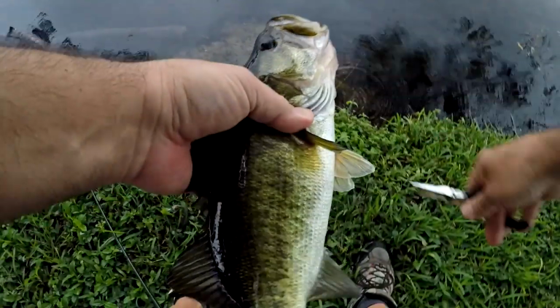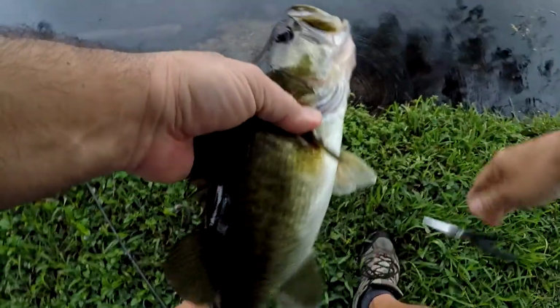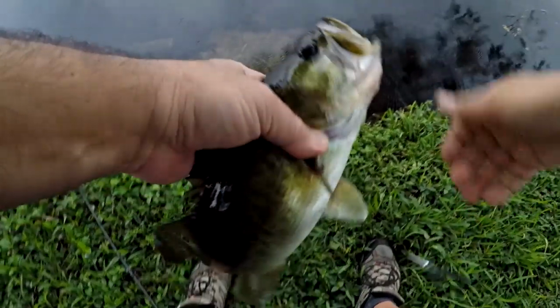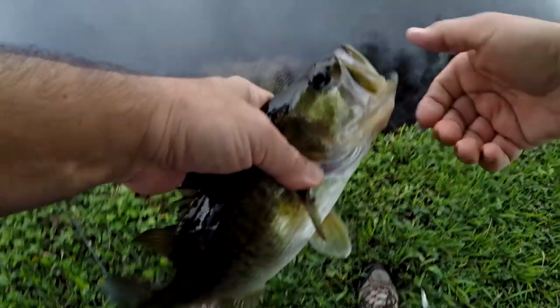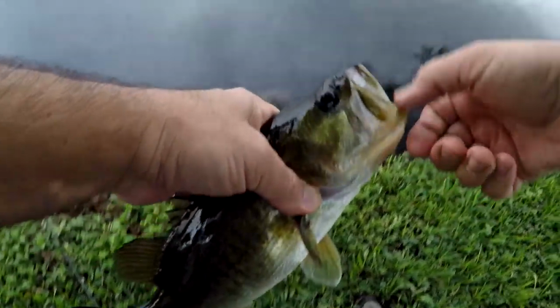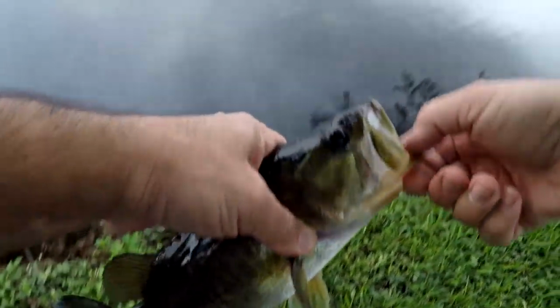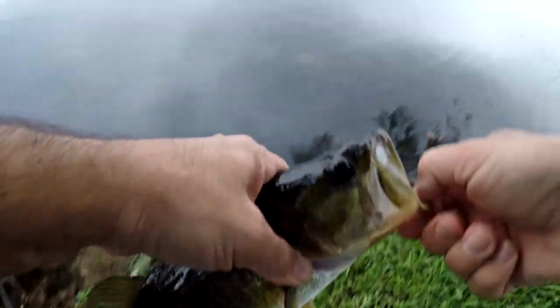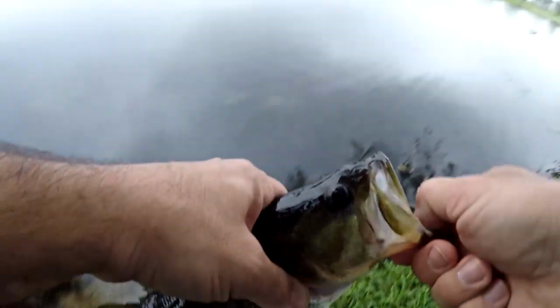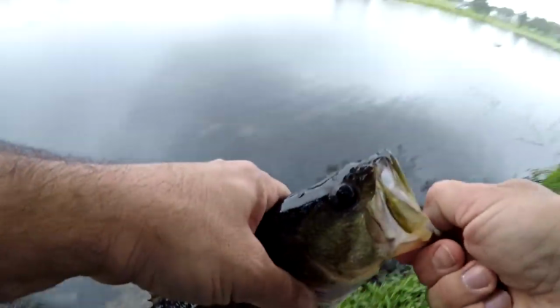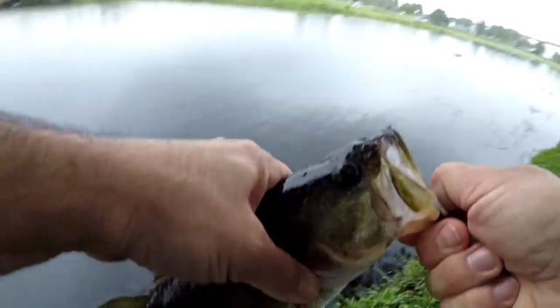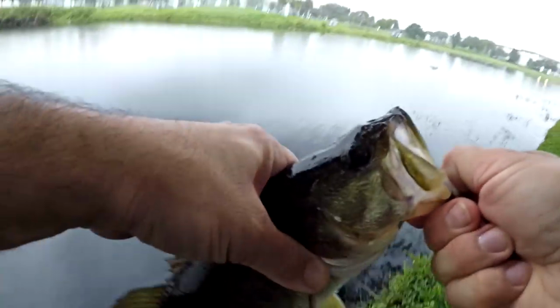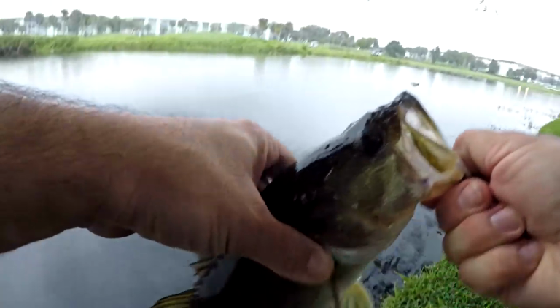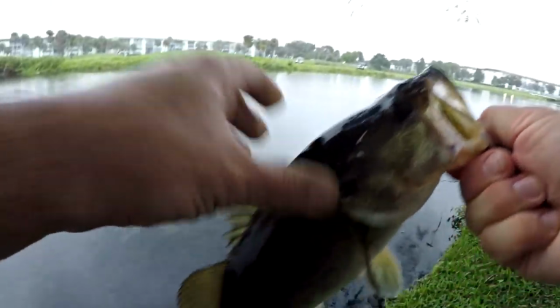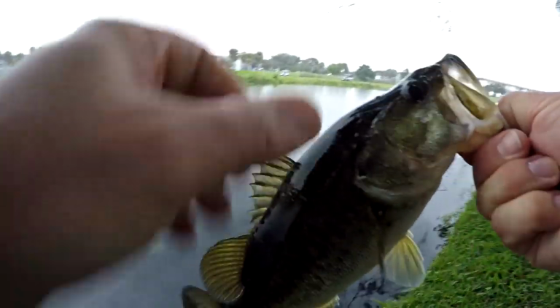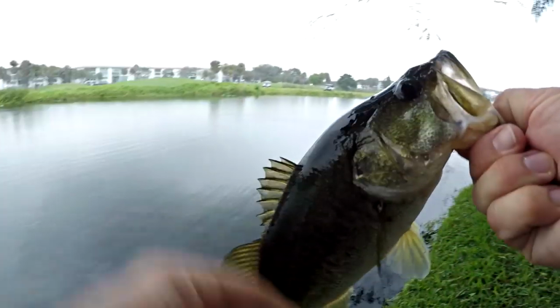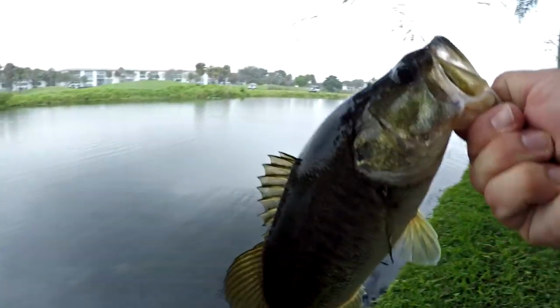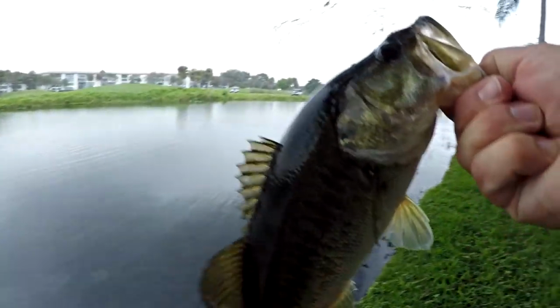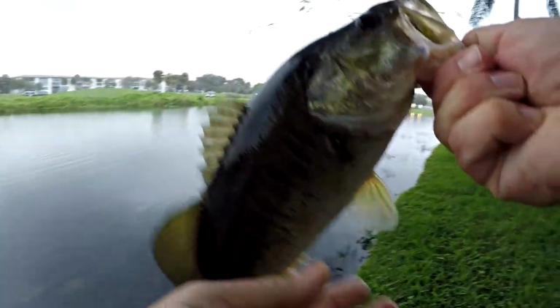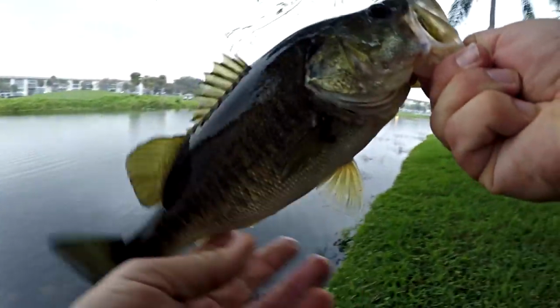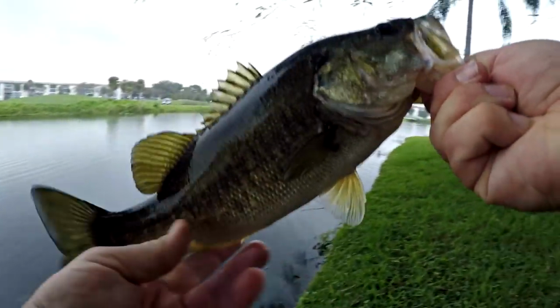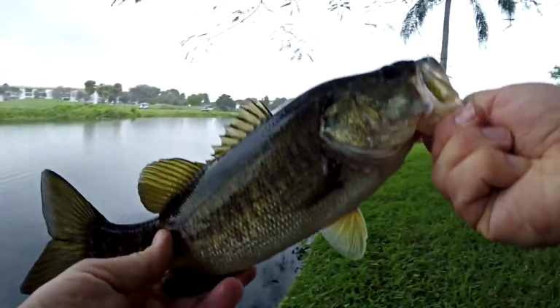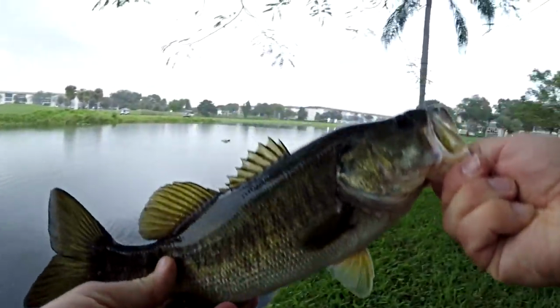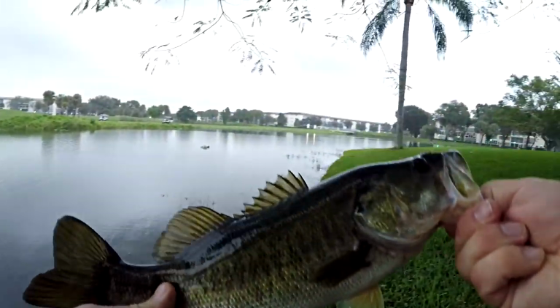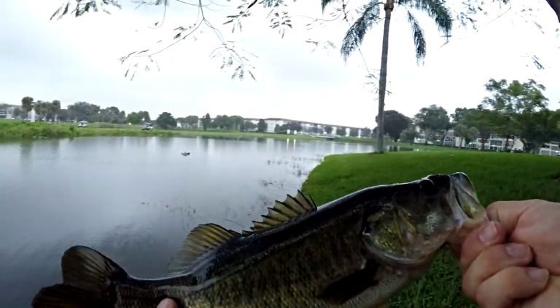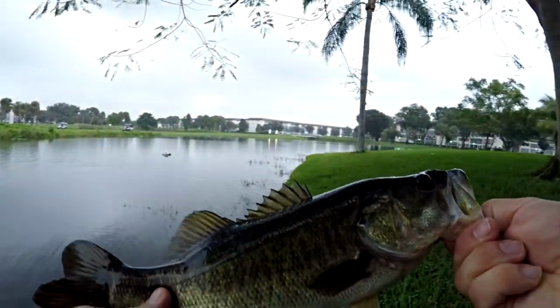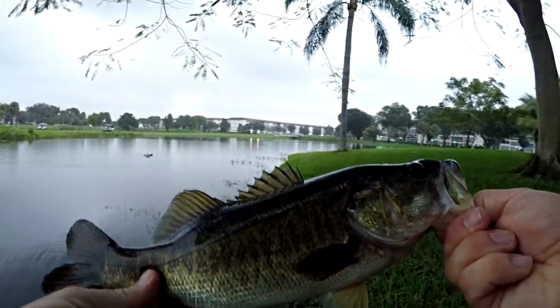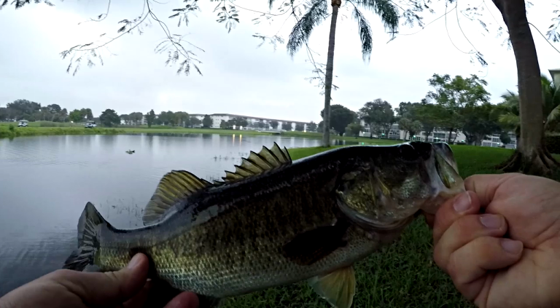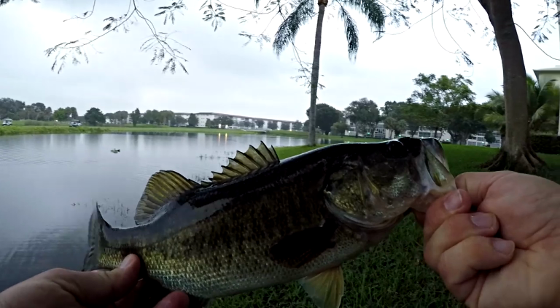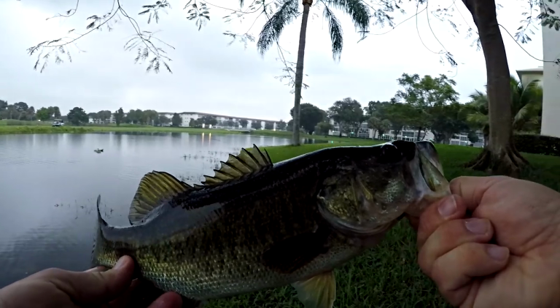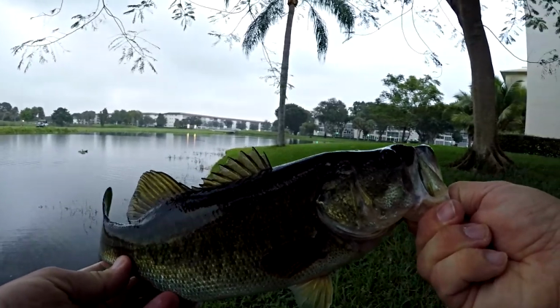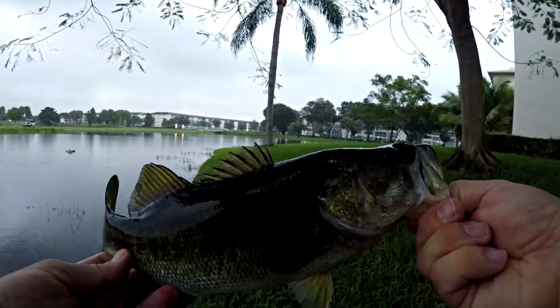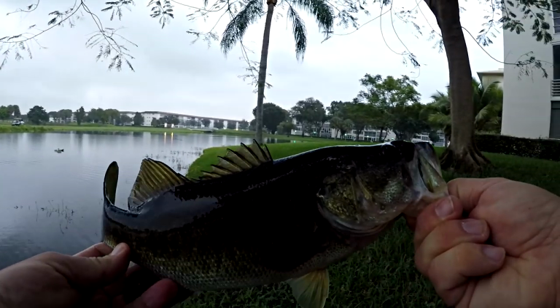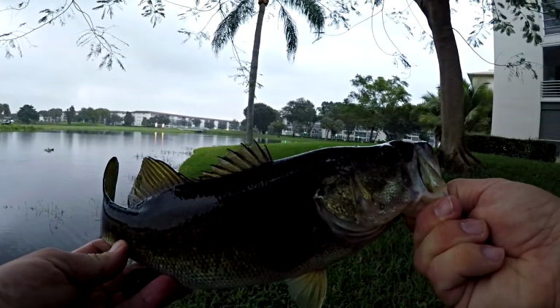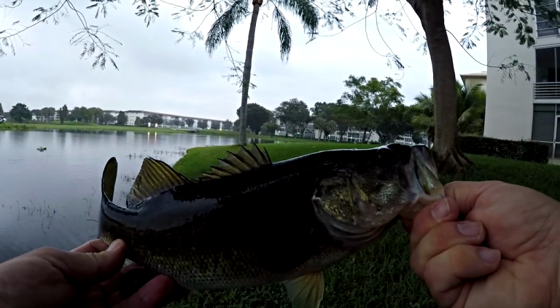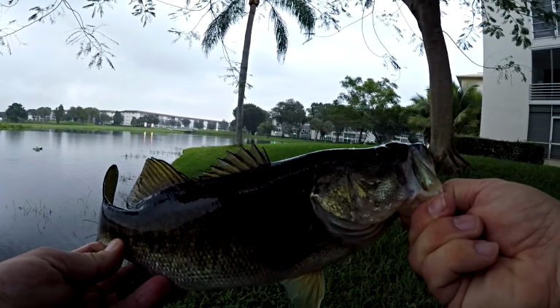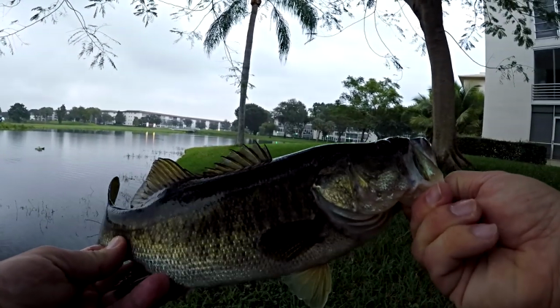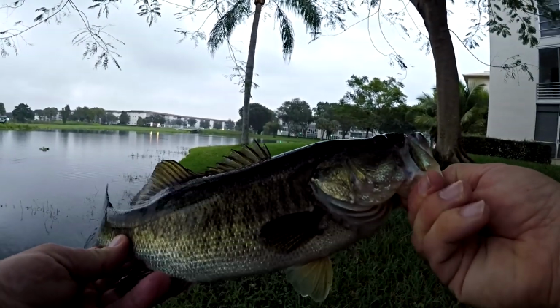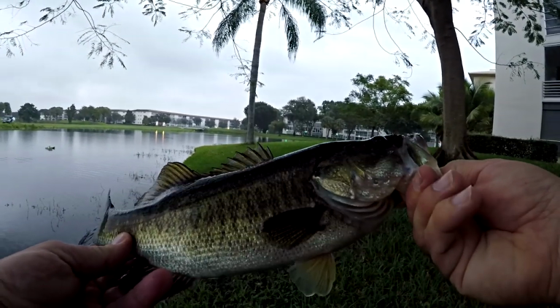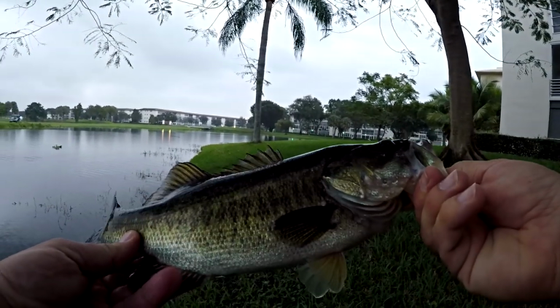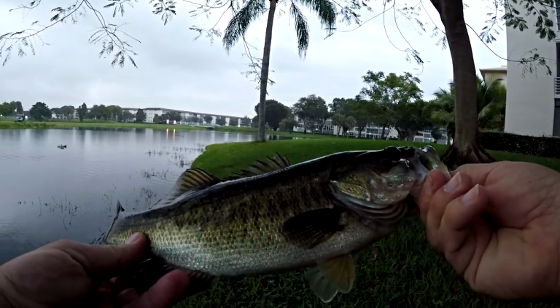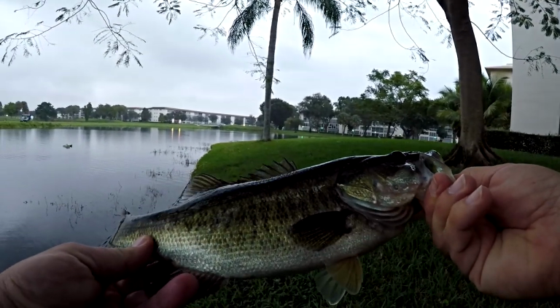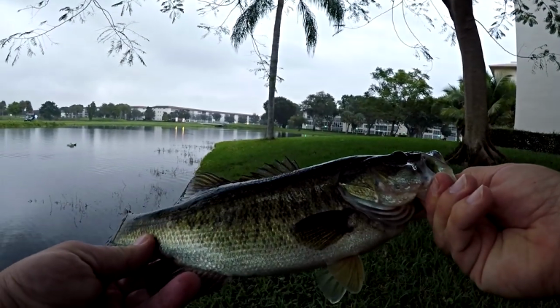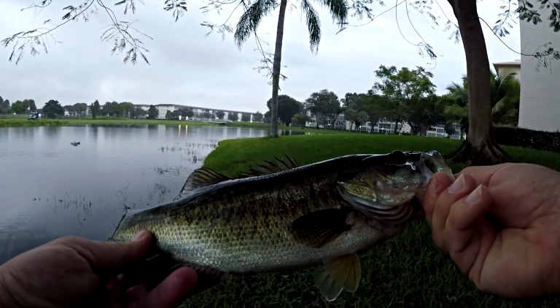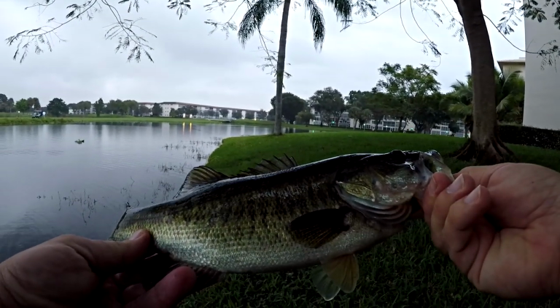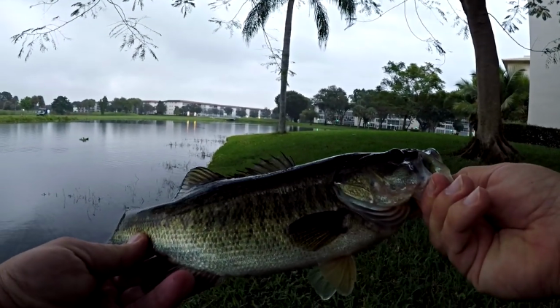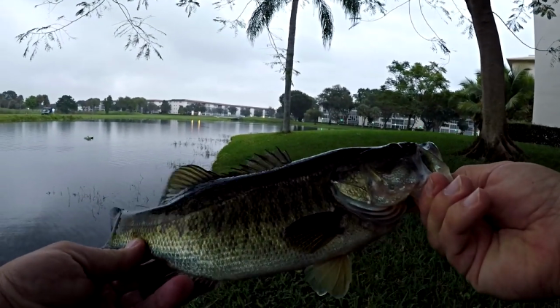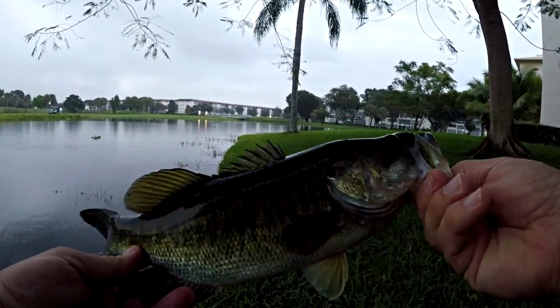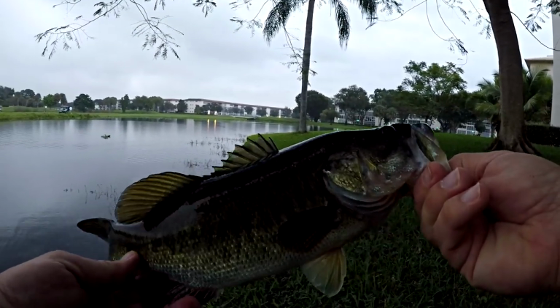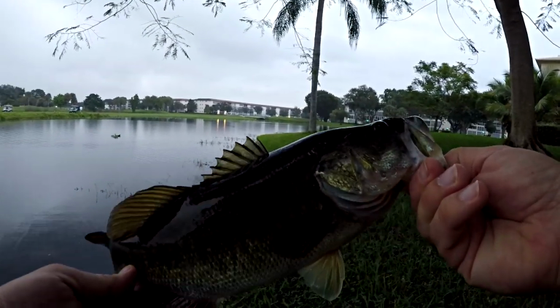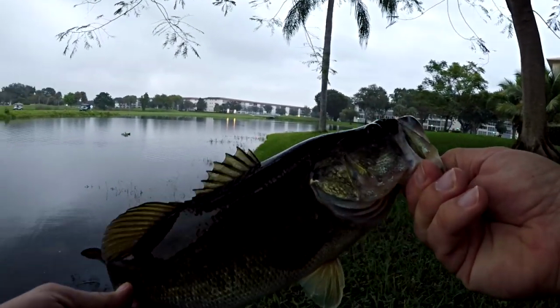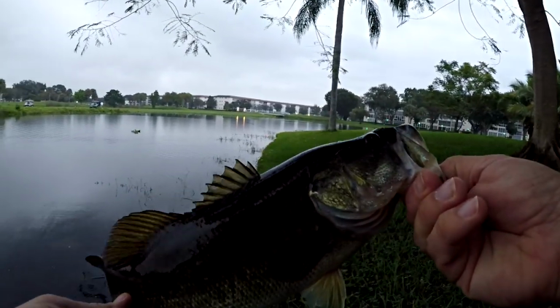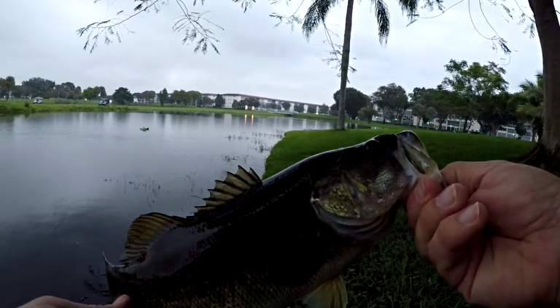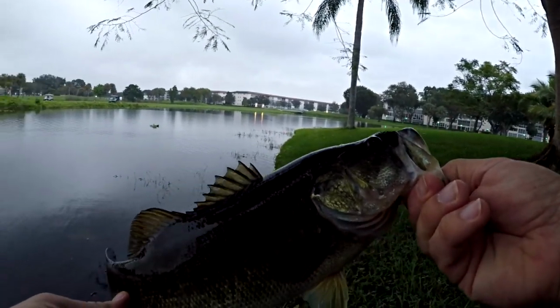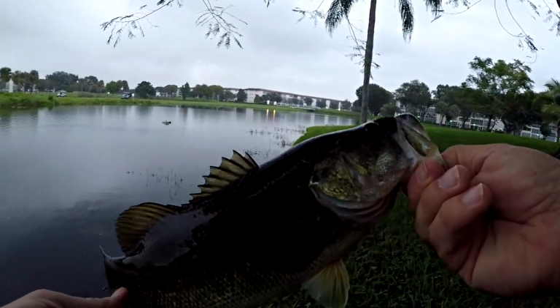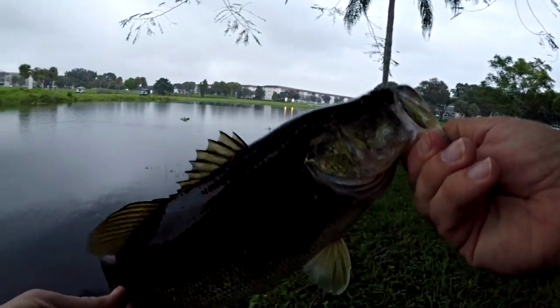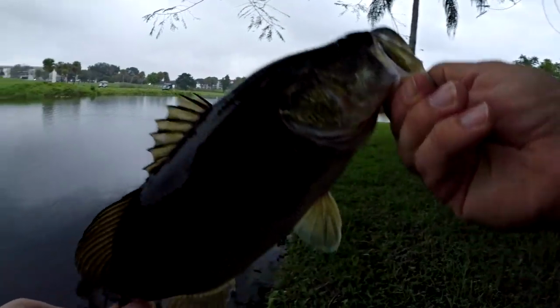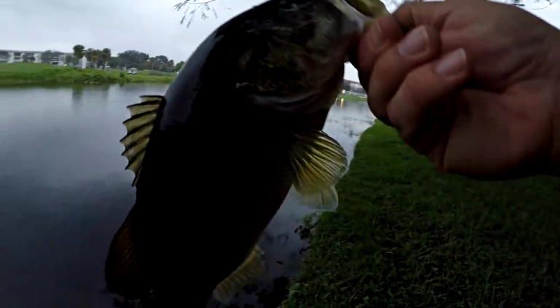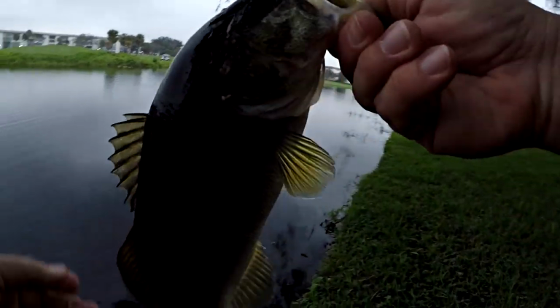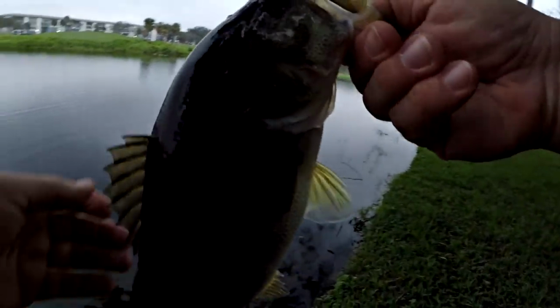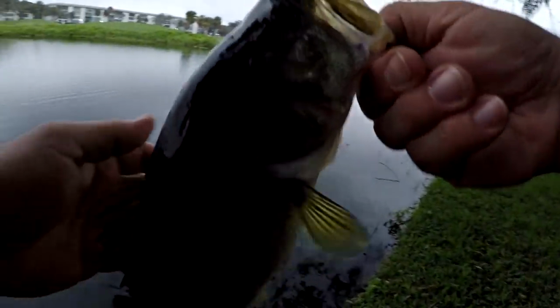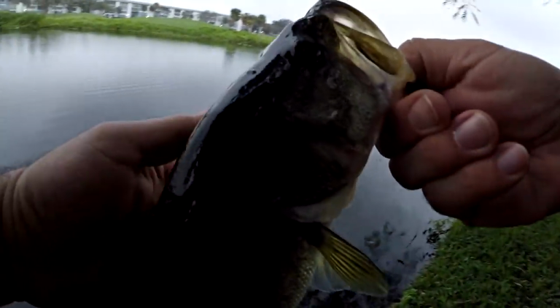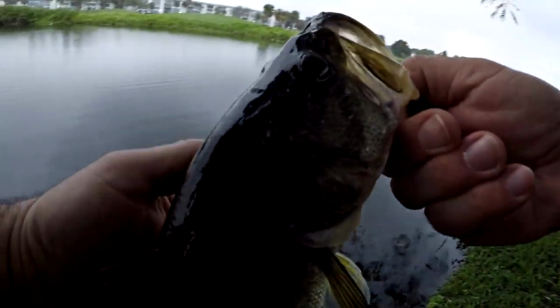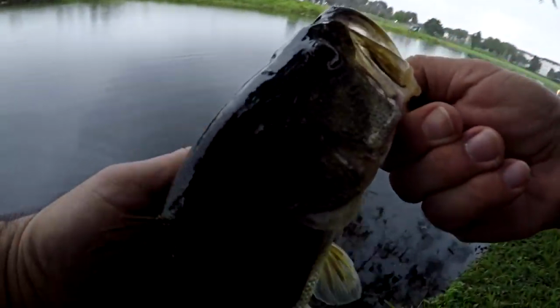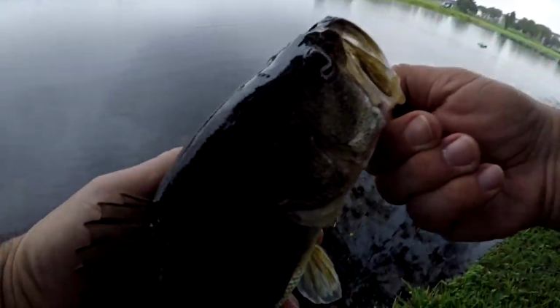All right folks, what do you think of that? Isn't that beautiful? Nothing huge, but it's a topwater fish. Let's put that back and see if we can catch a couple more.